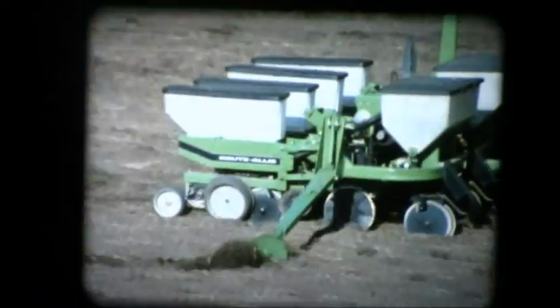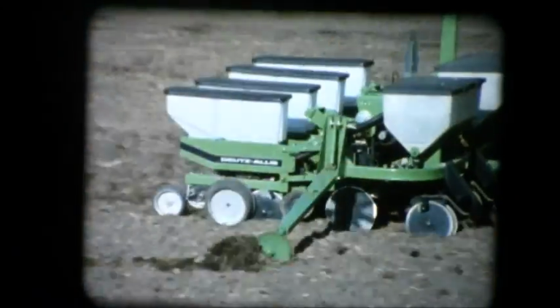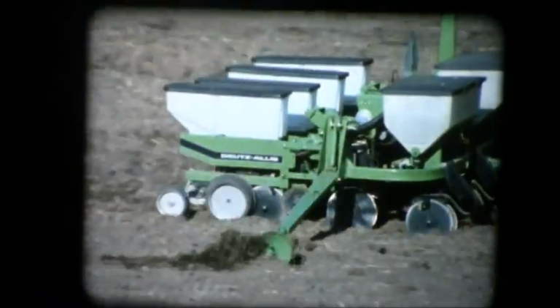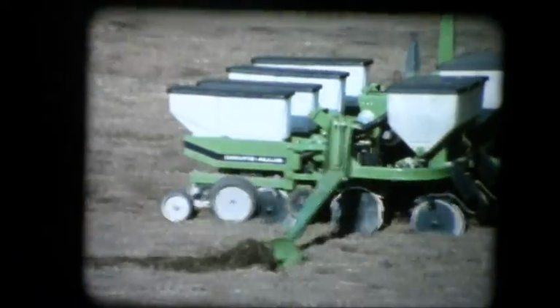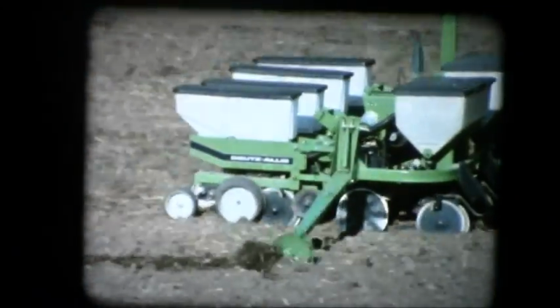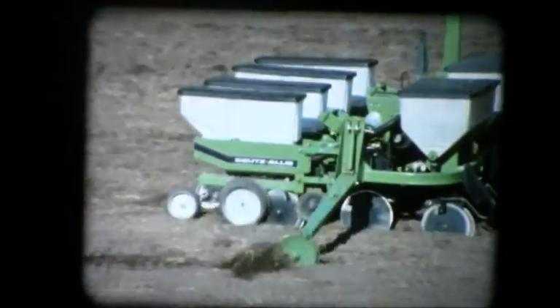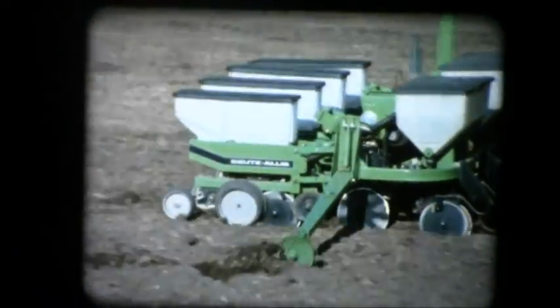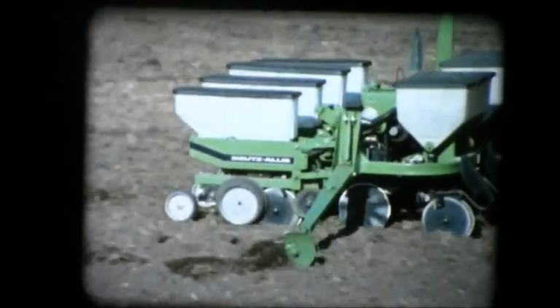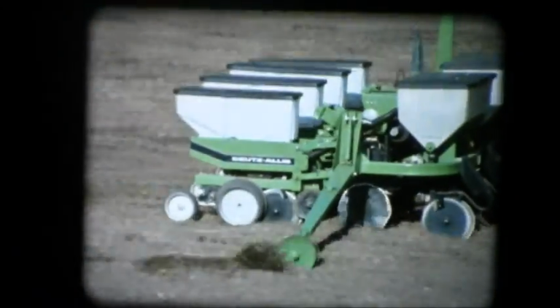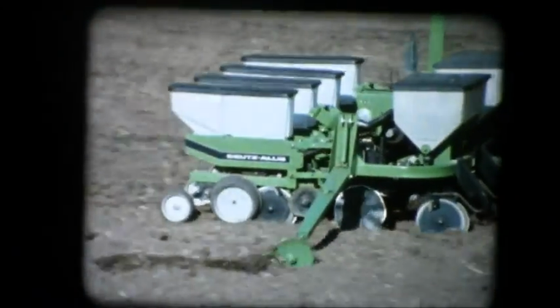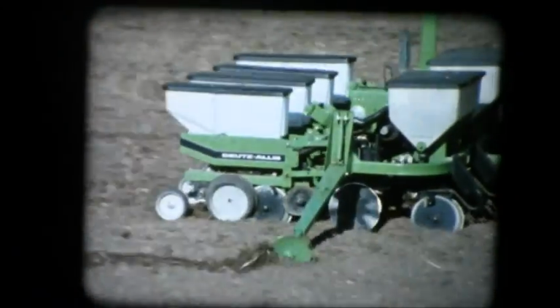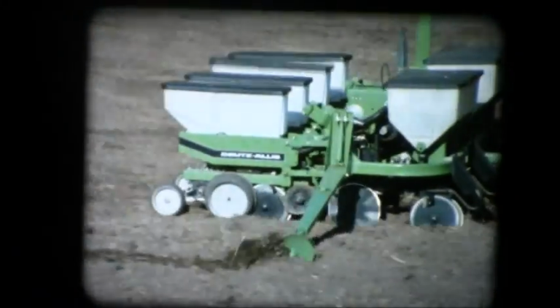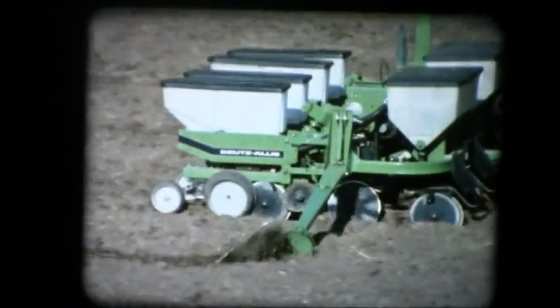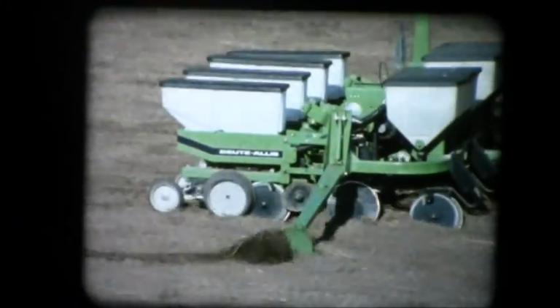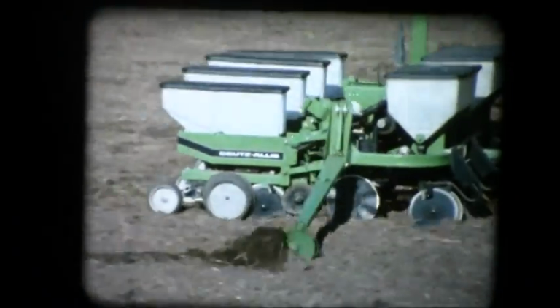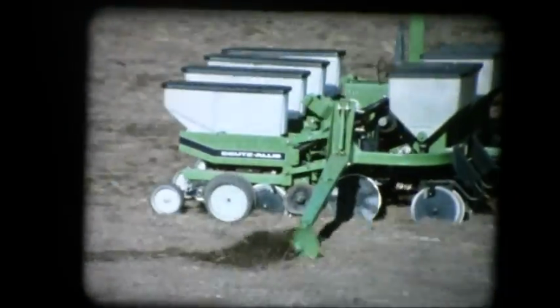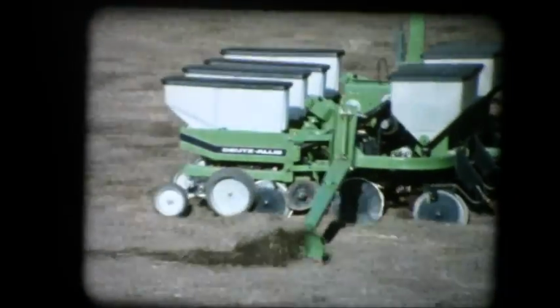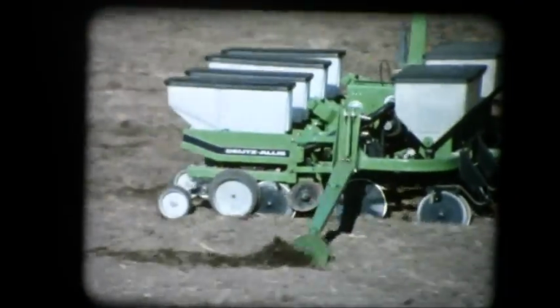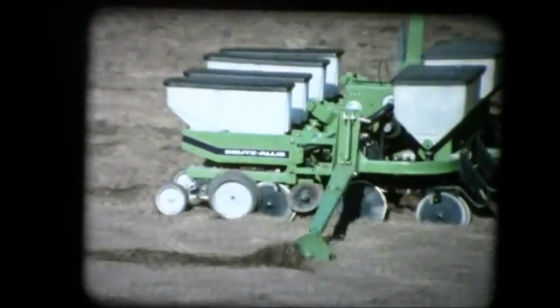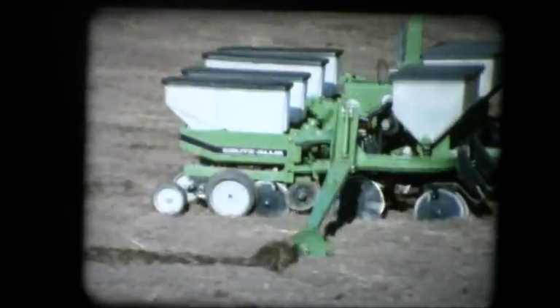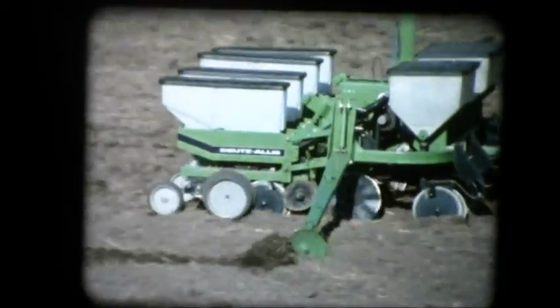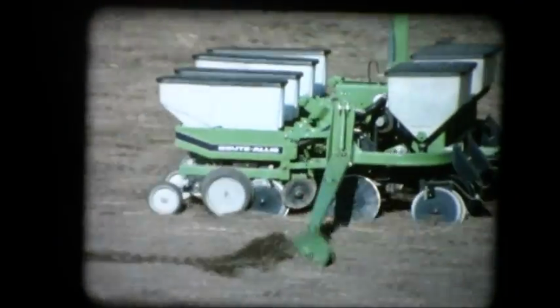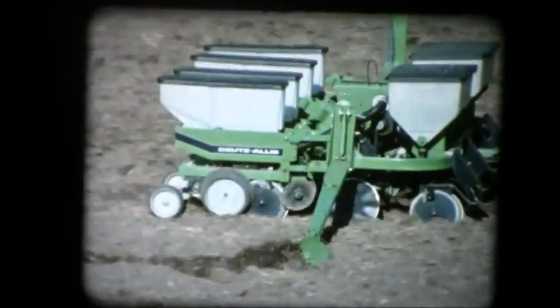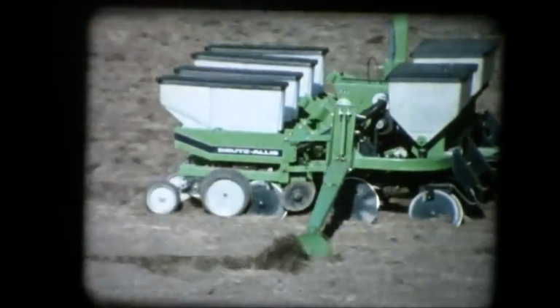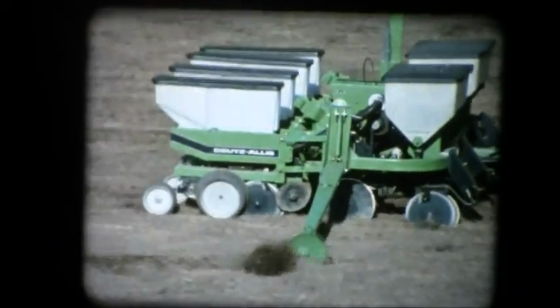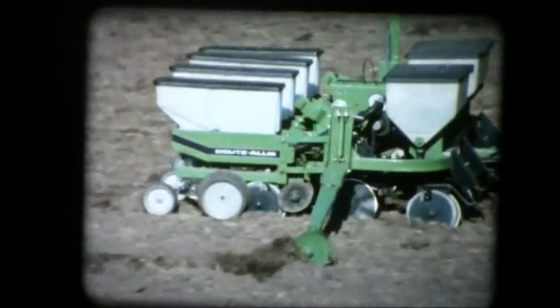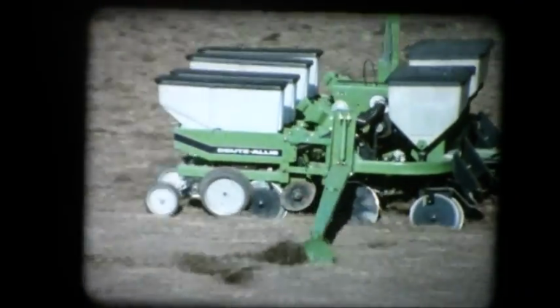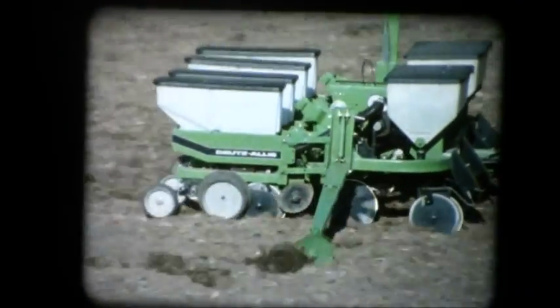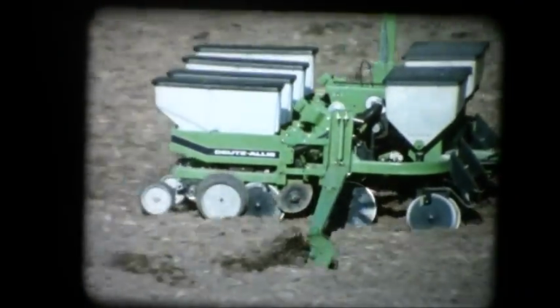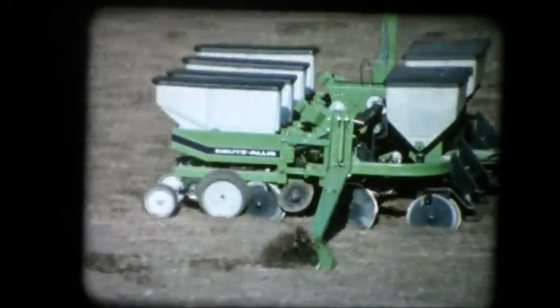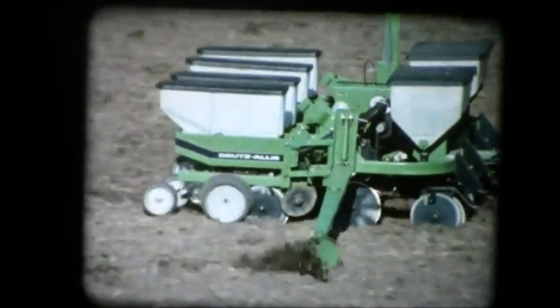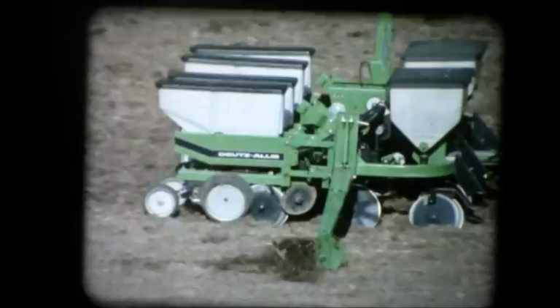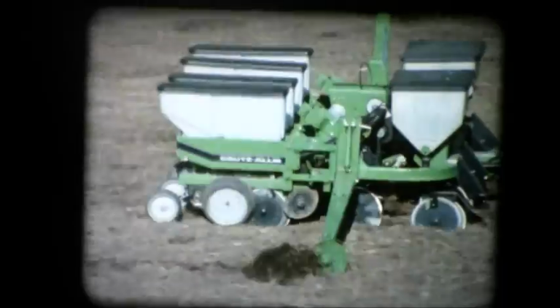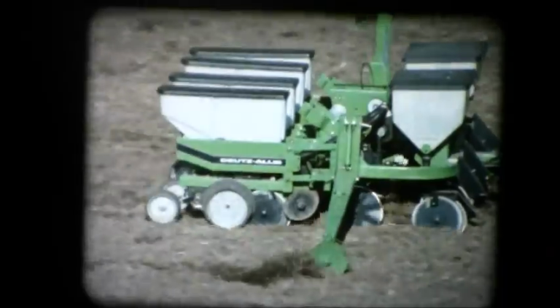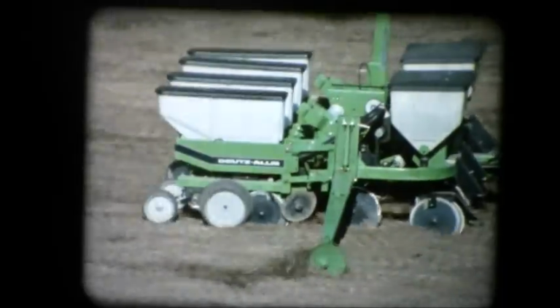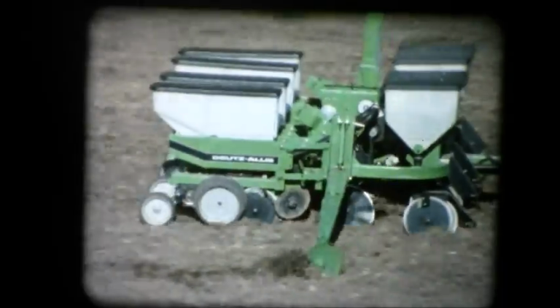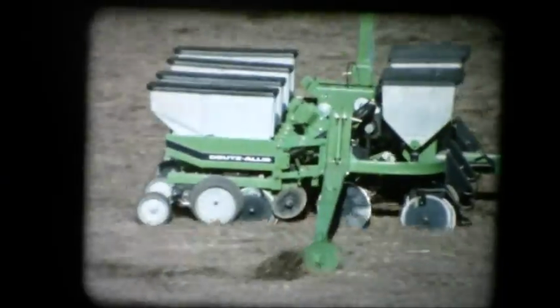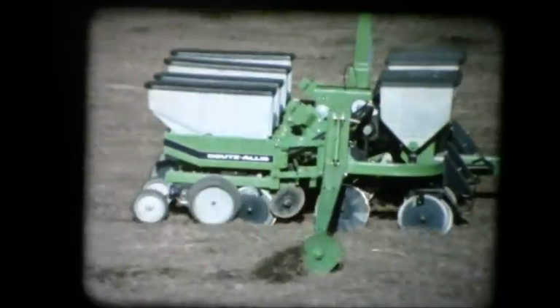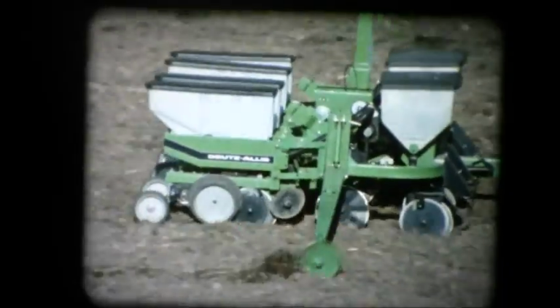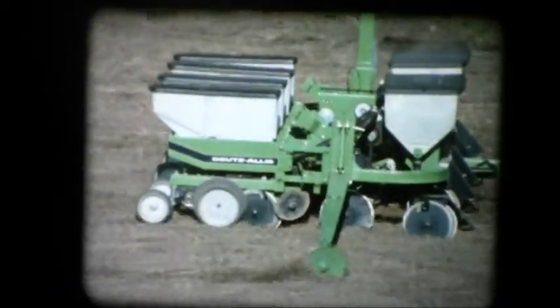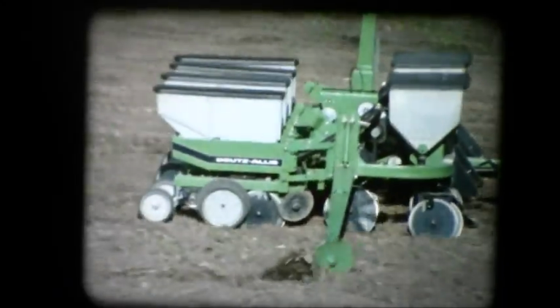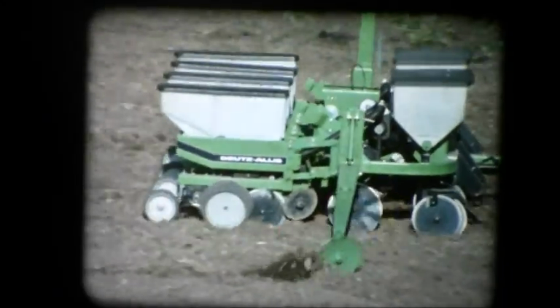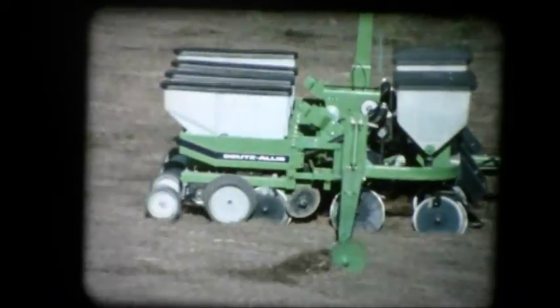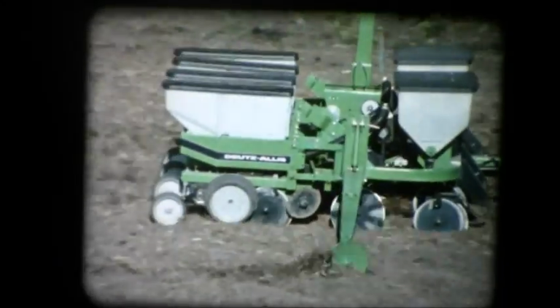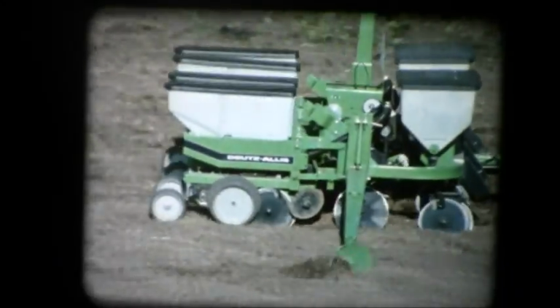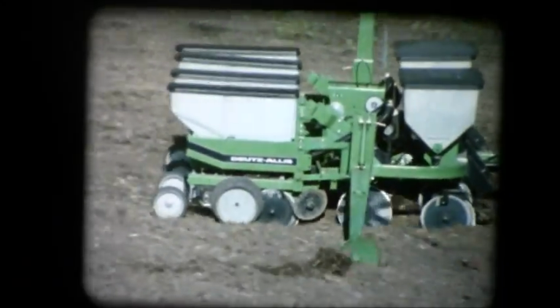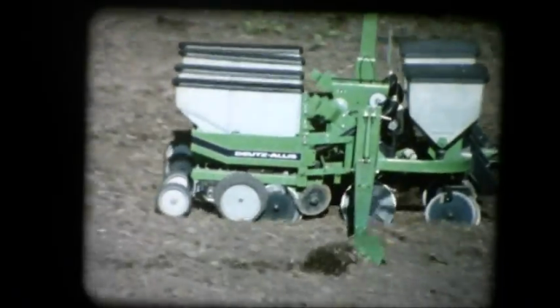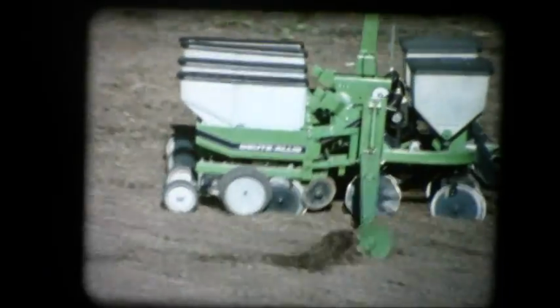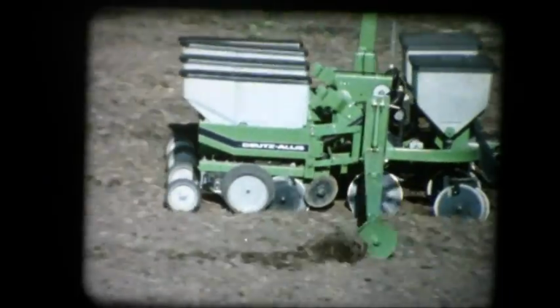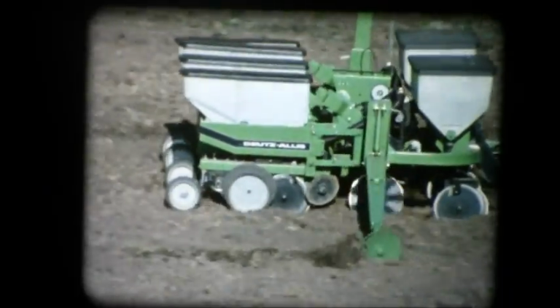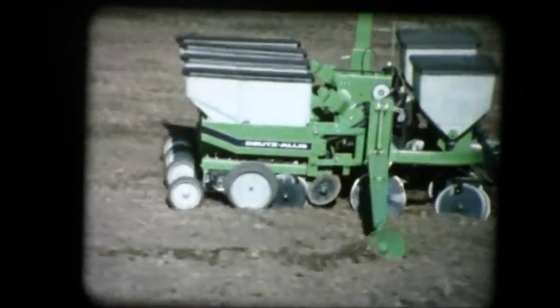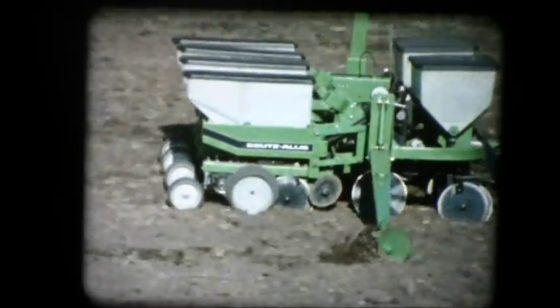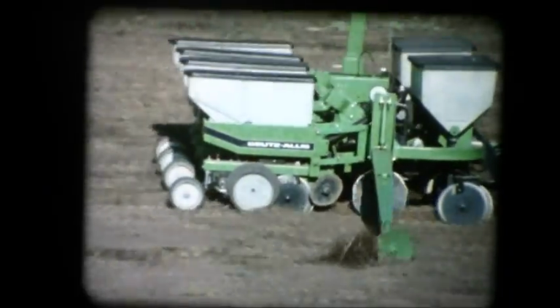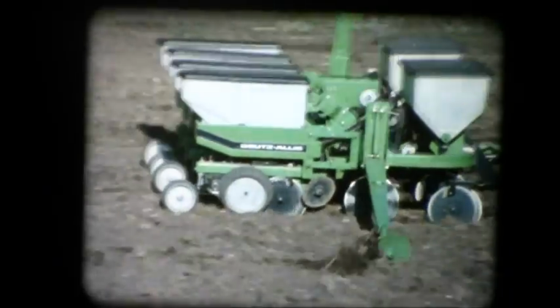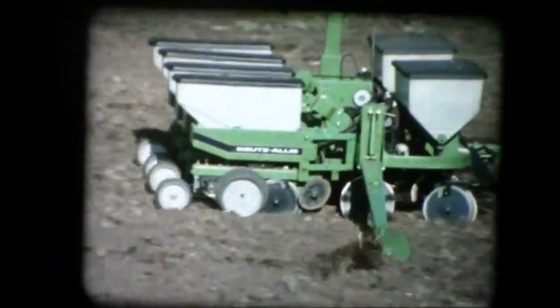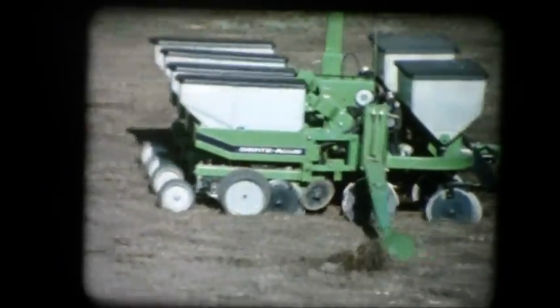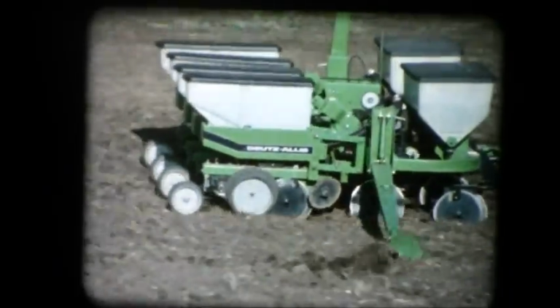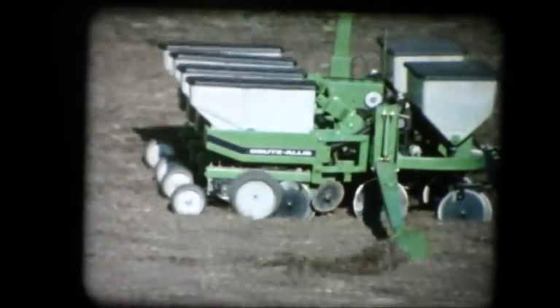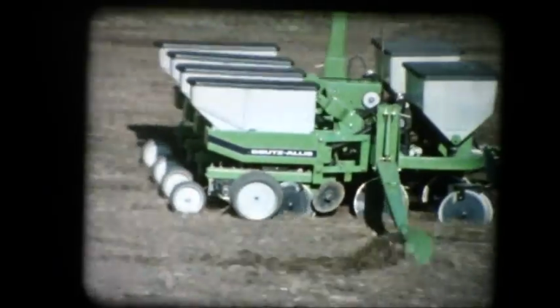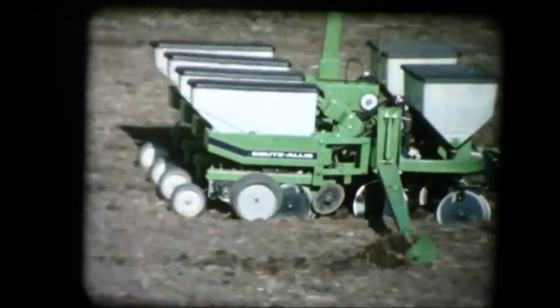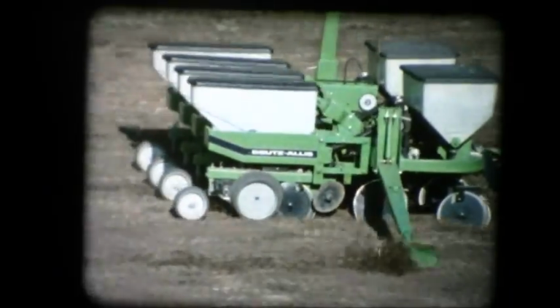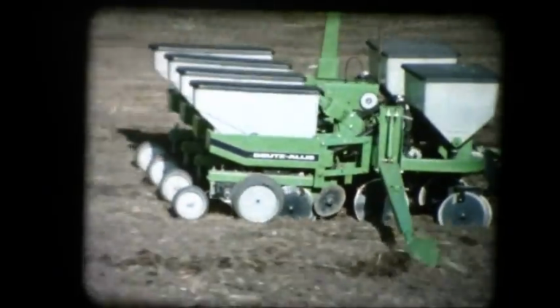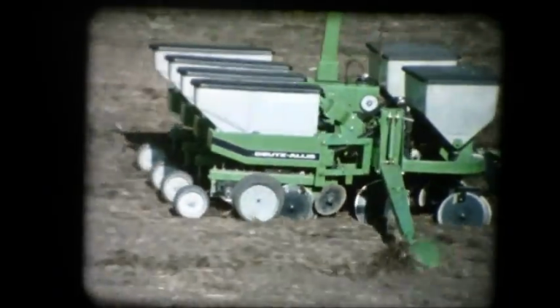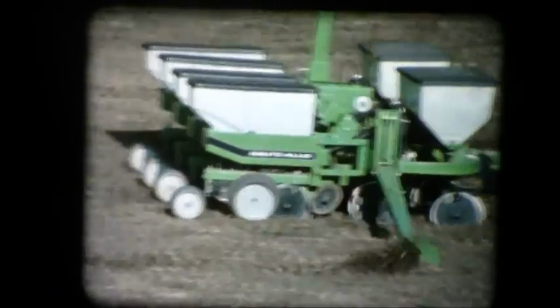It's easy to see why the QuadraDisc, the four-disc planter, easily outperforms any conventional two-disc unit on the market.